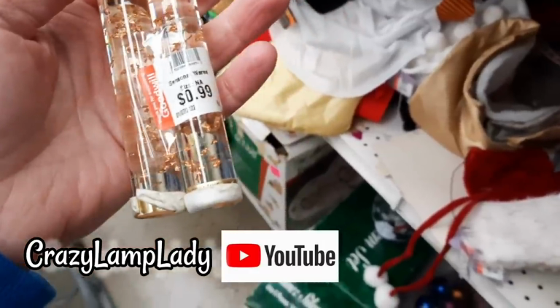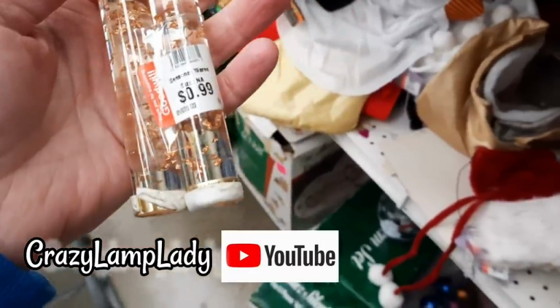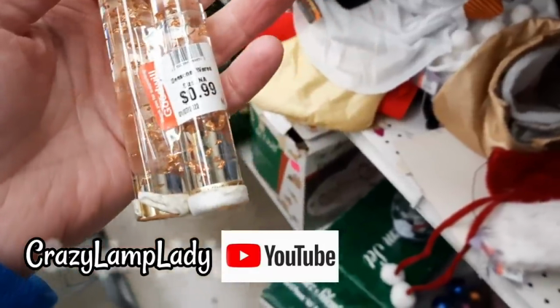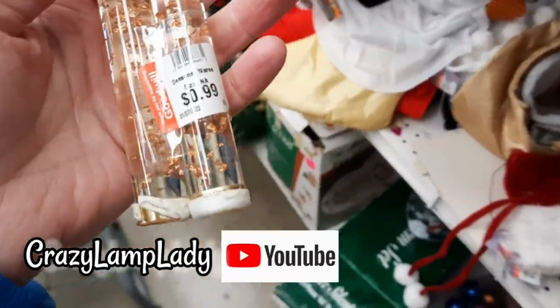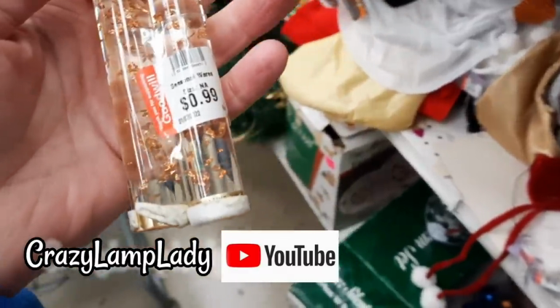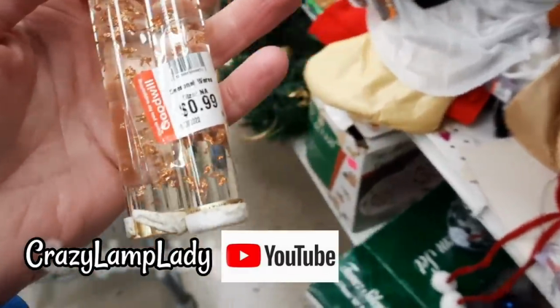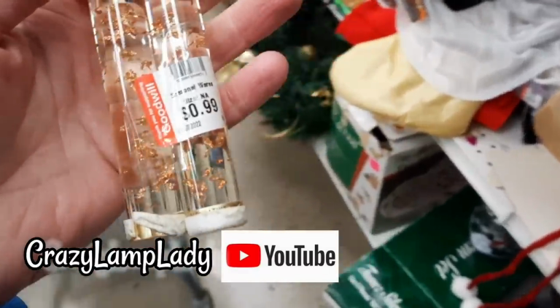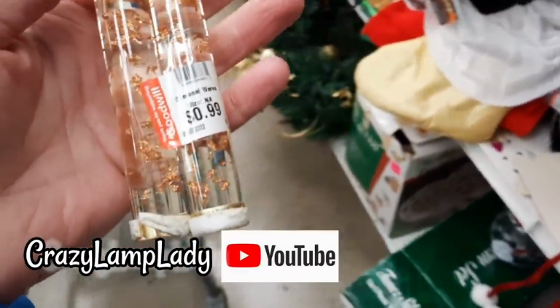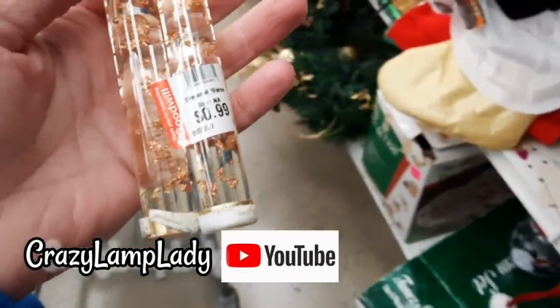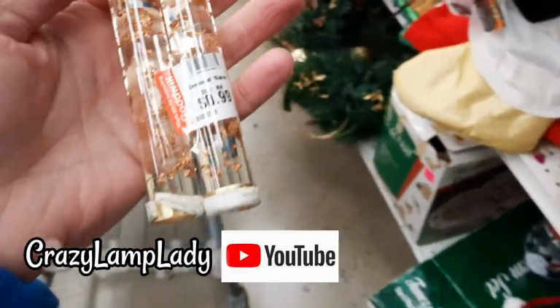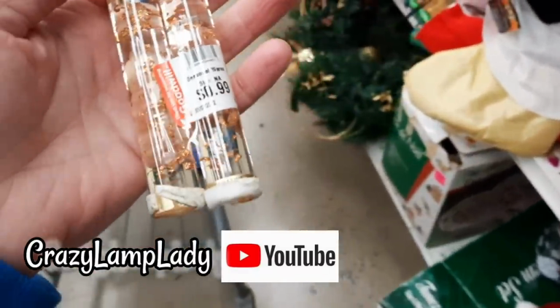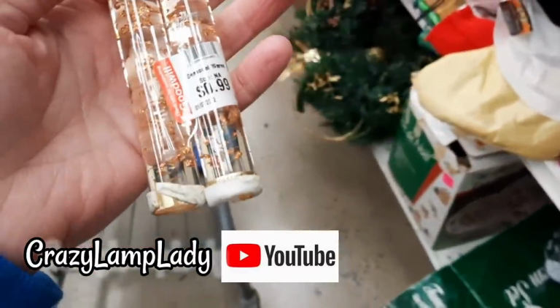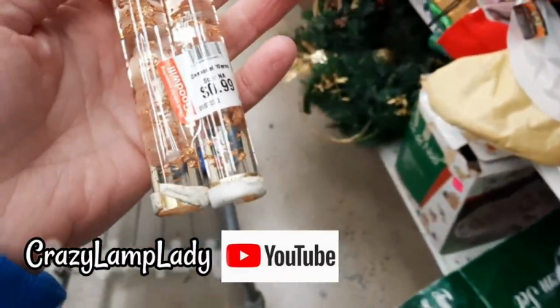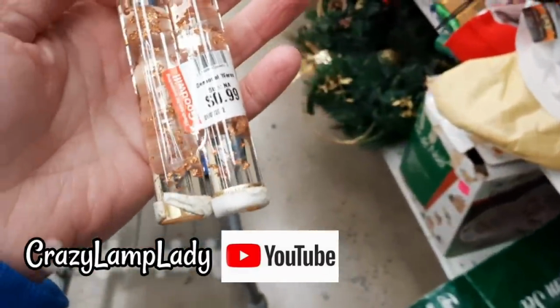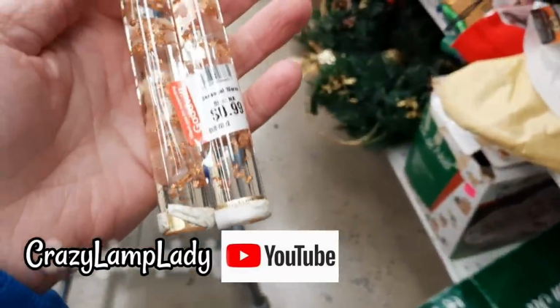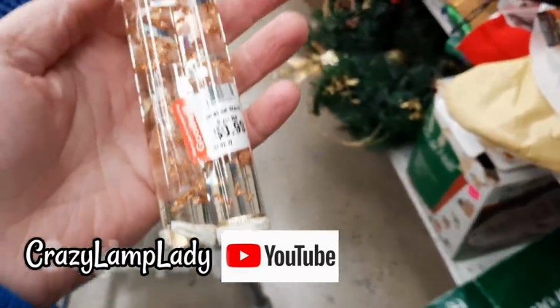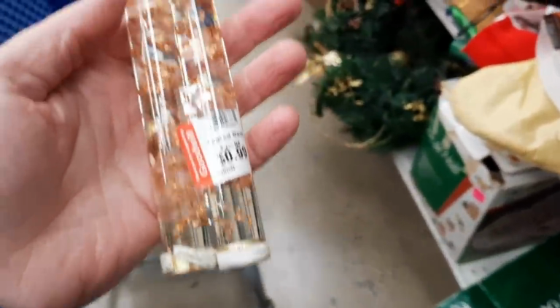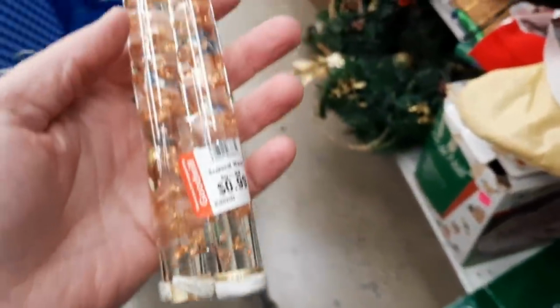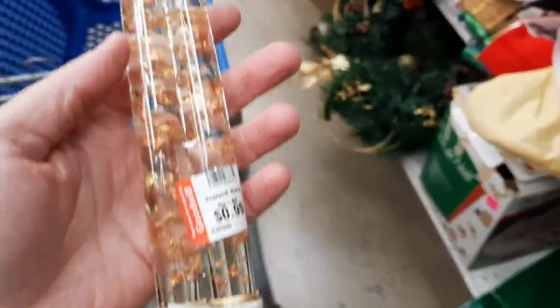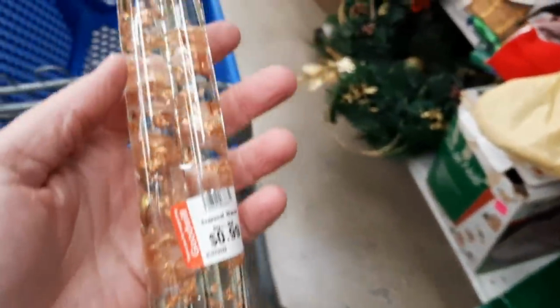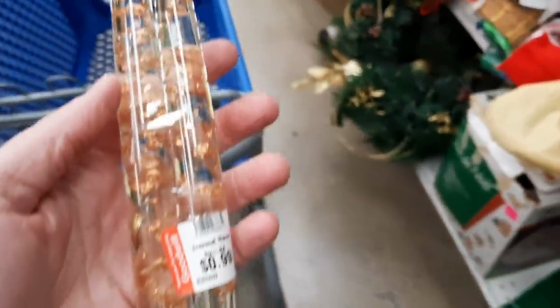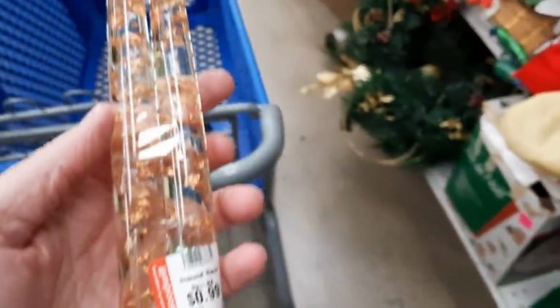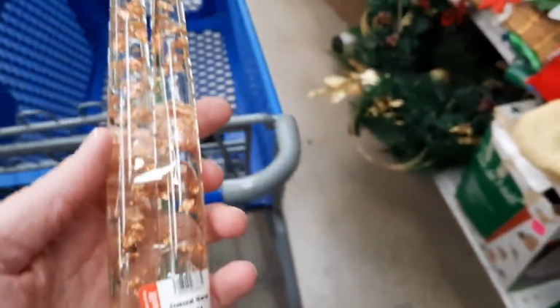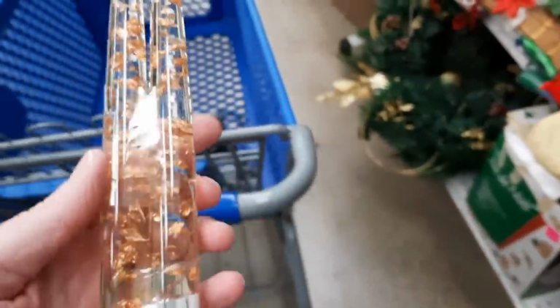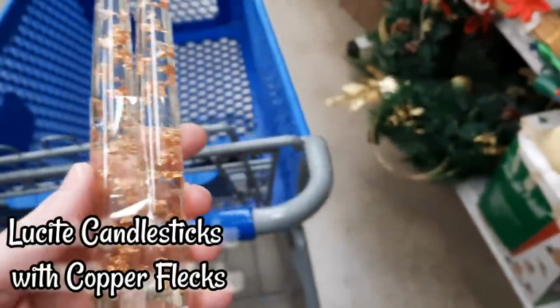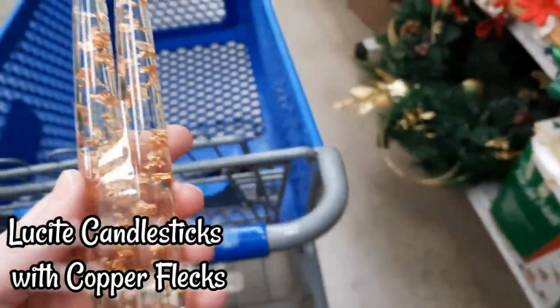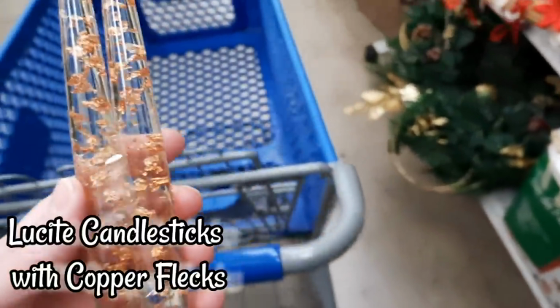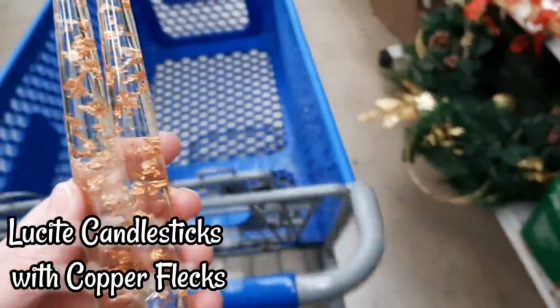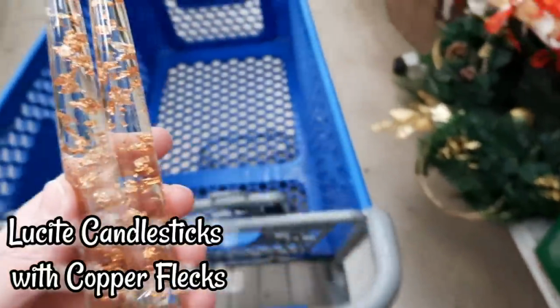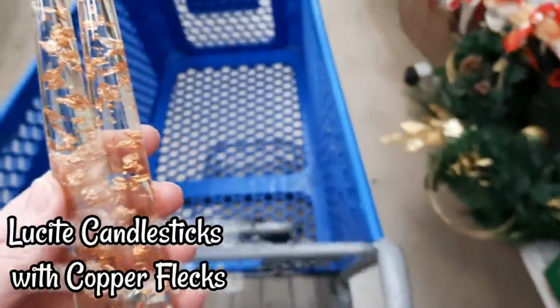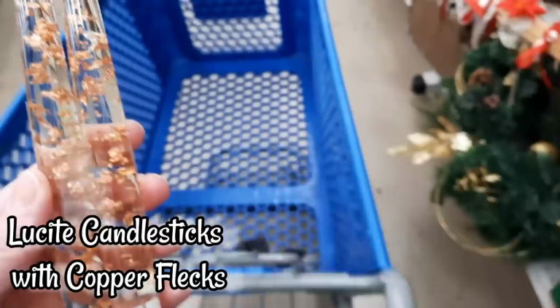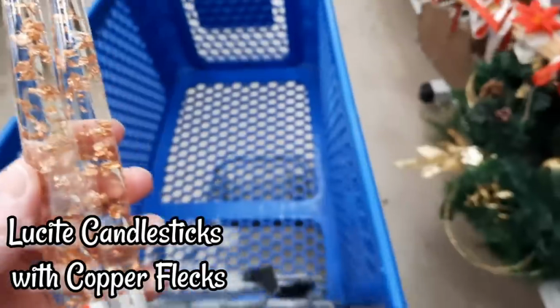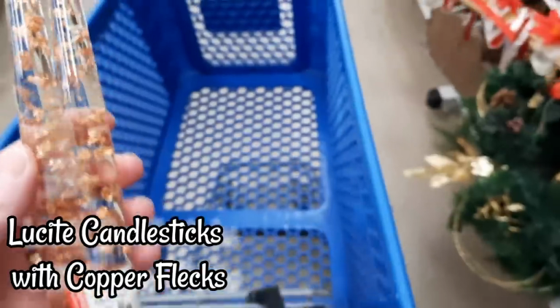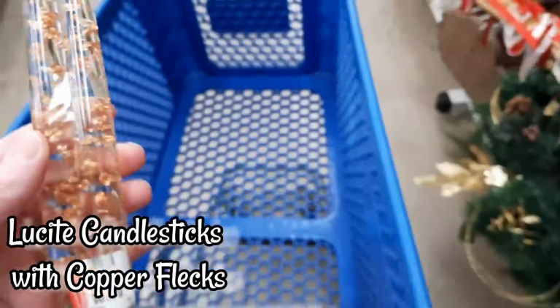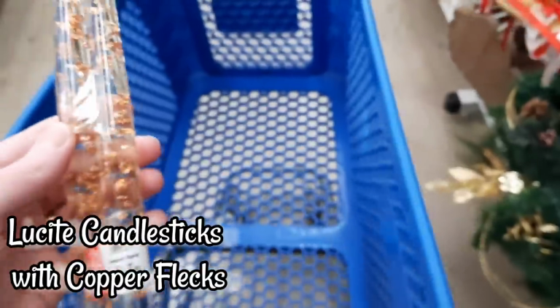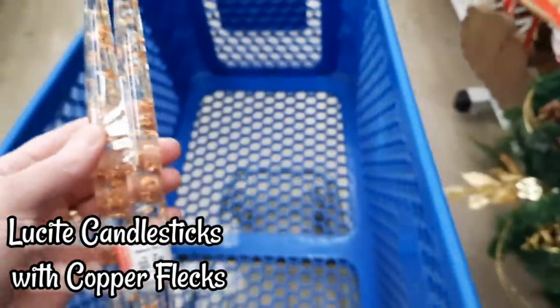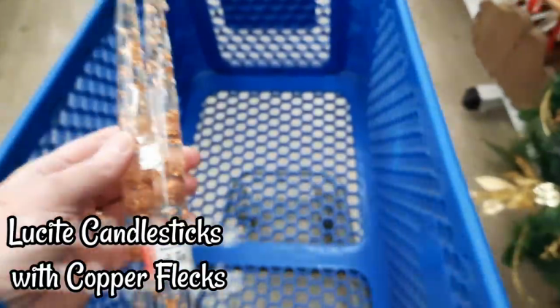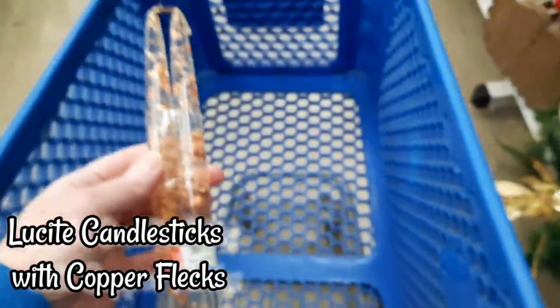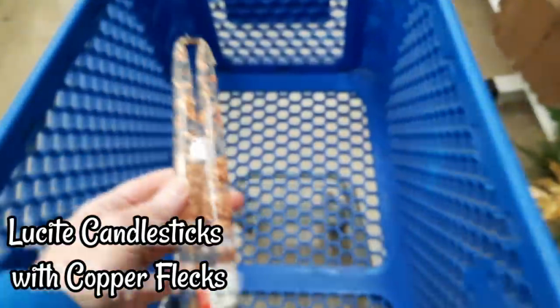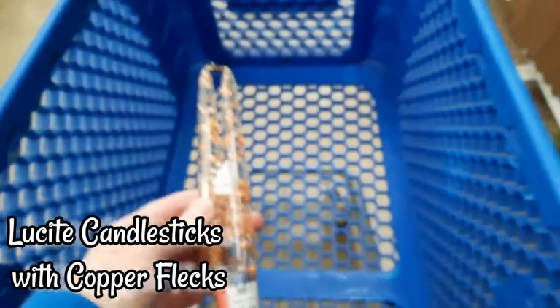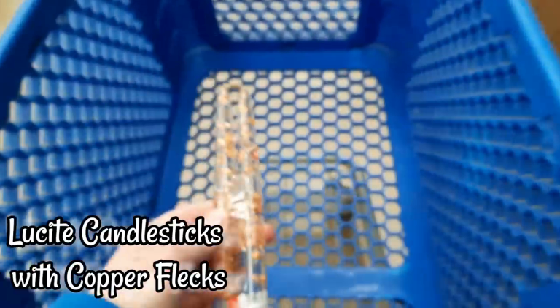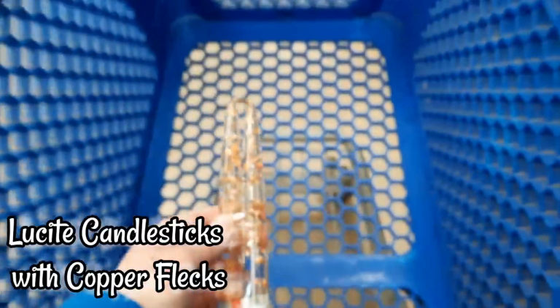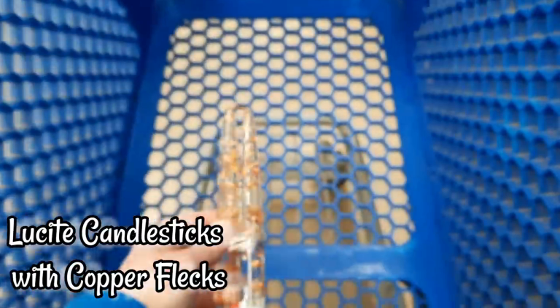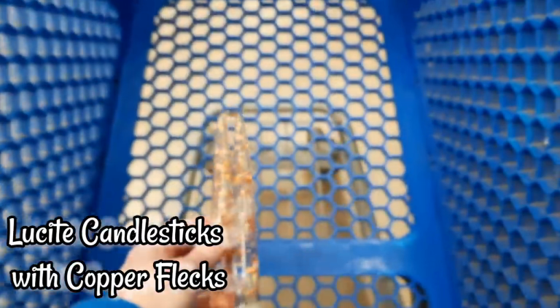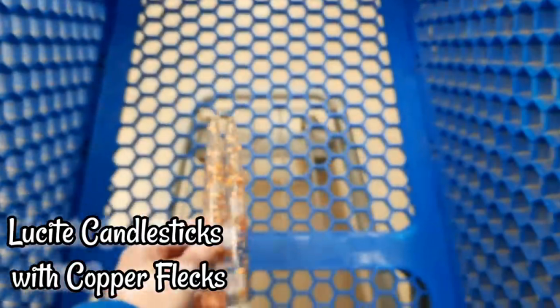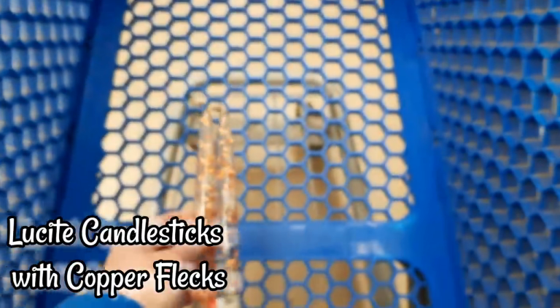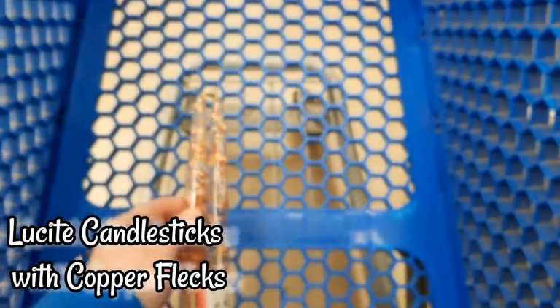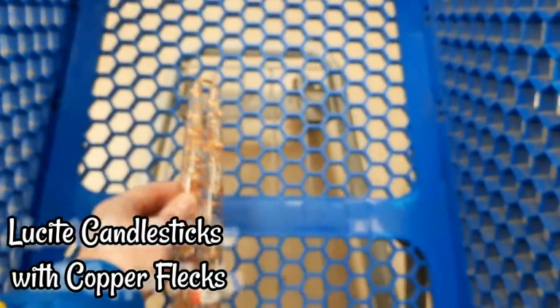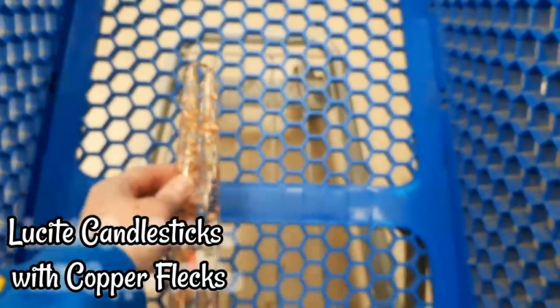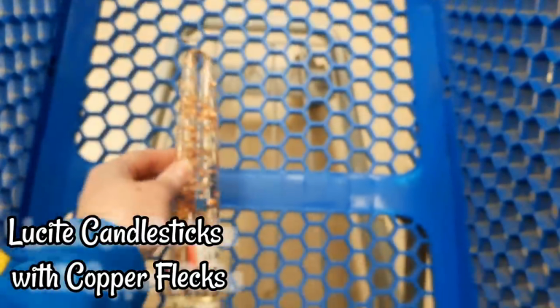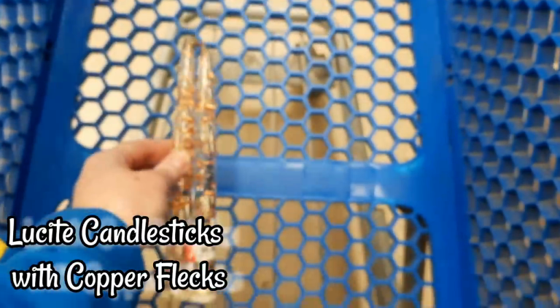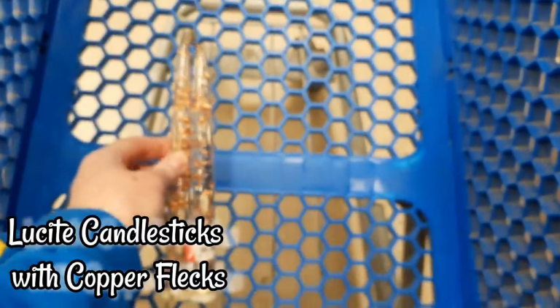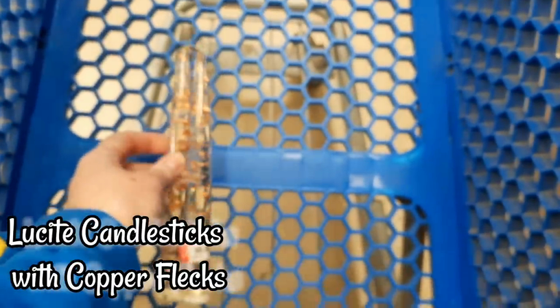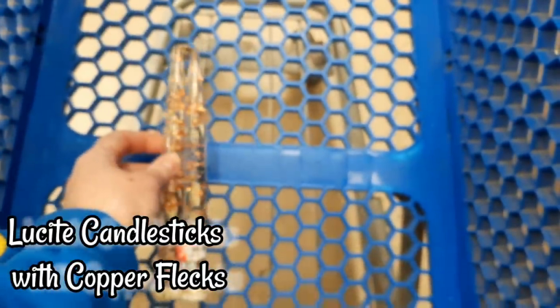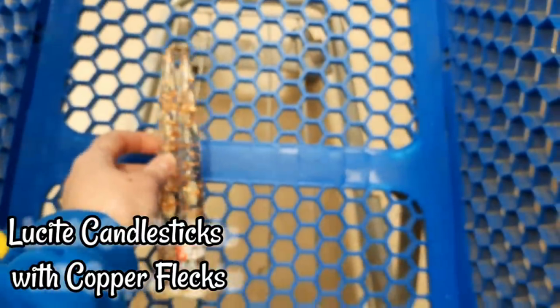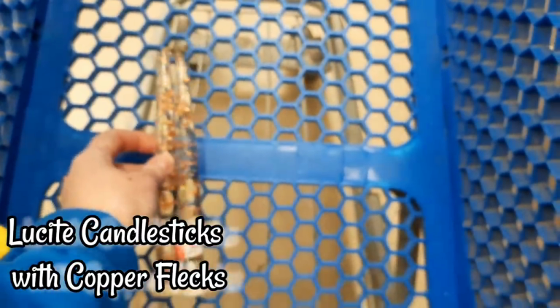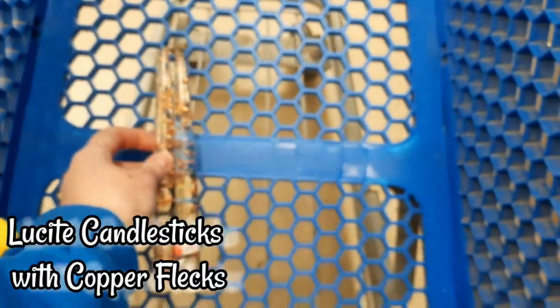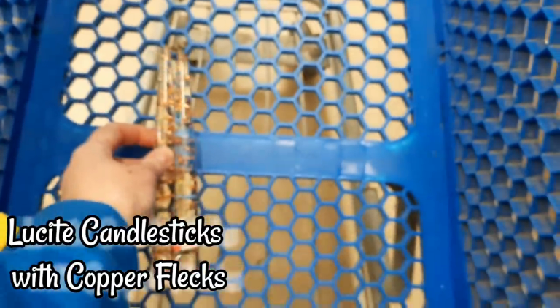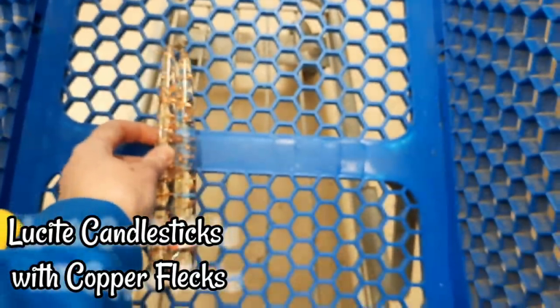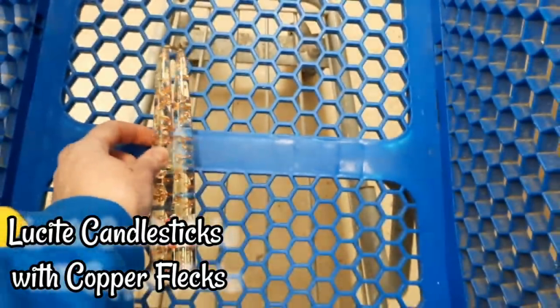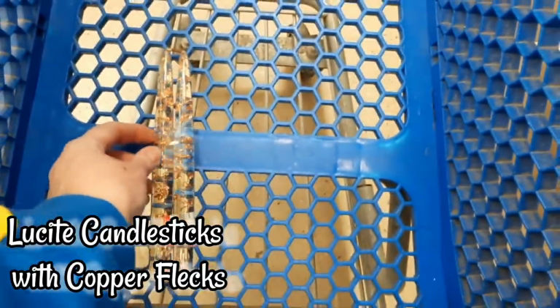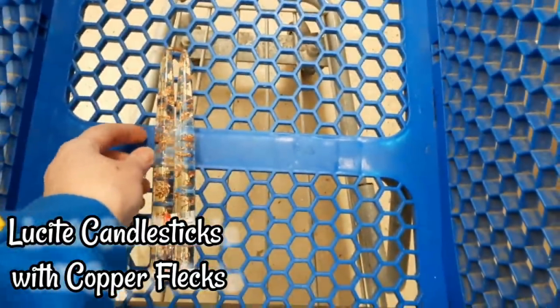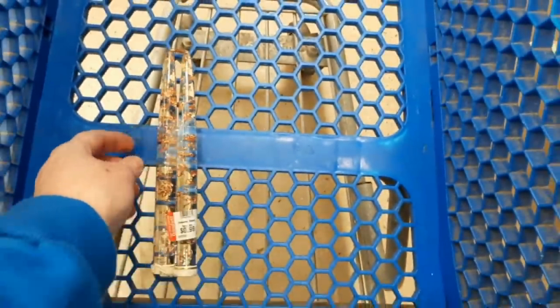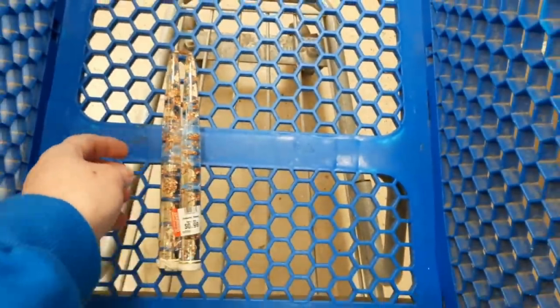99 cents! Well, I don't mind if I do. Look at that, look at that!